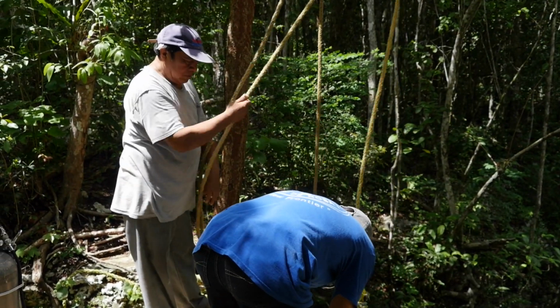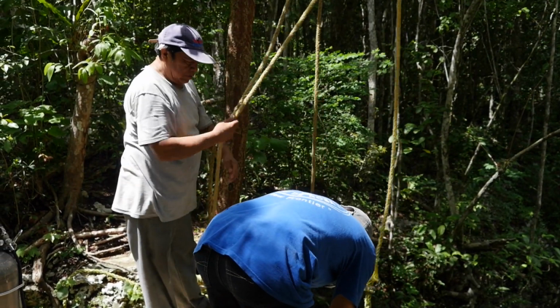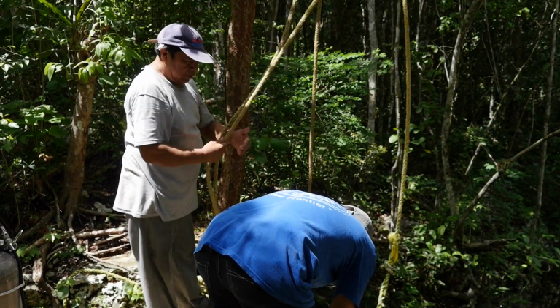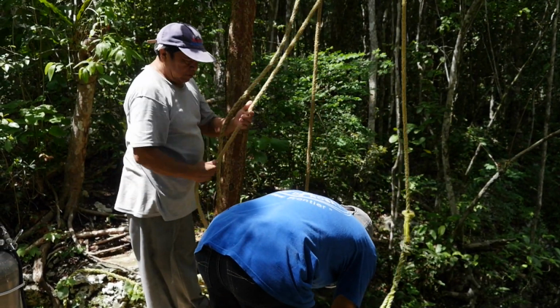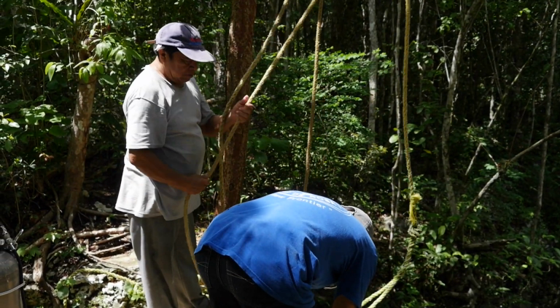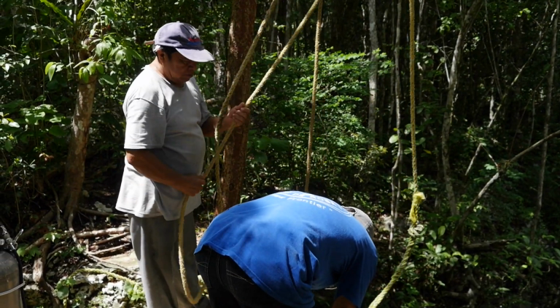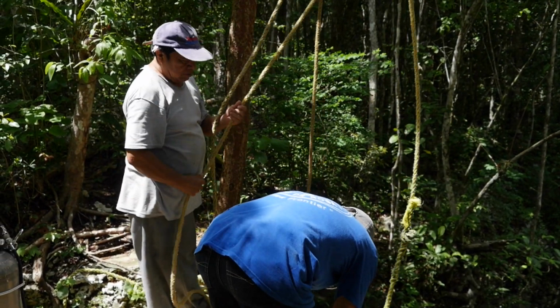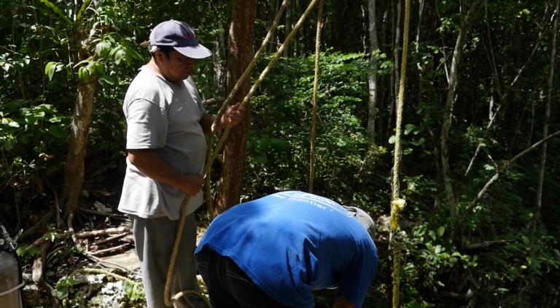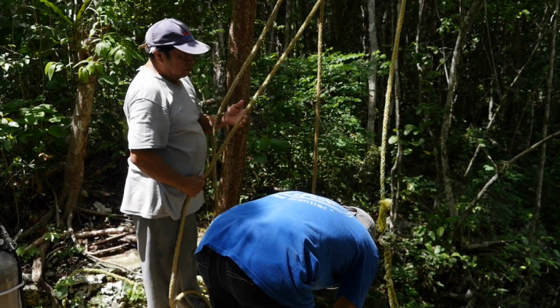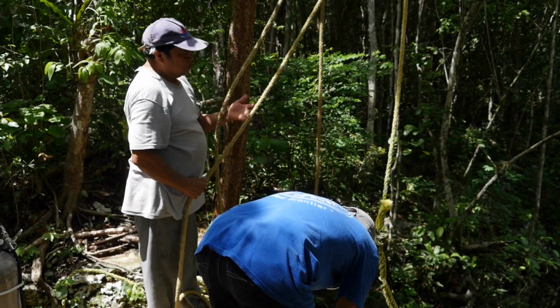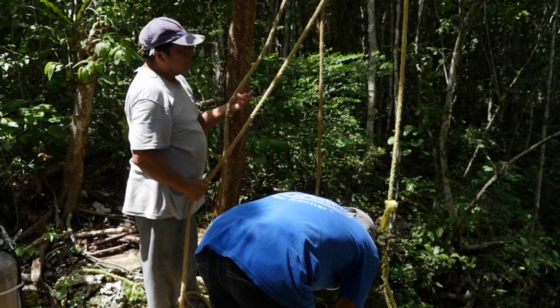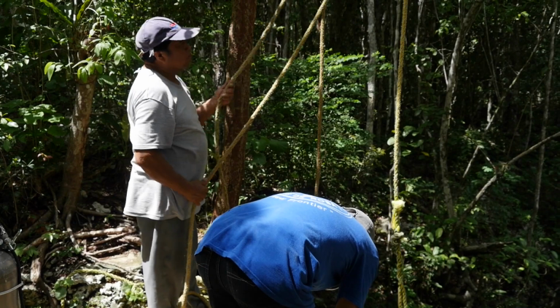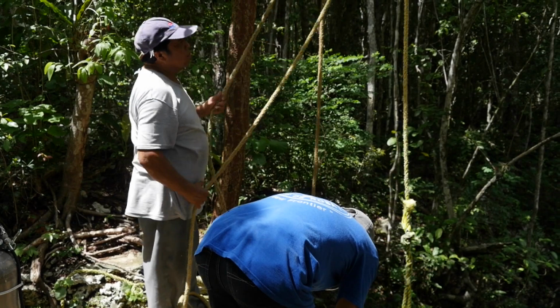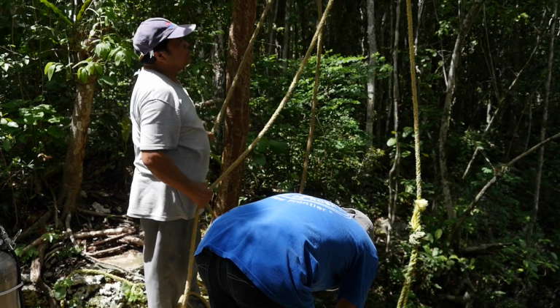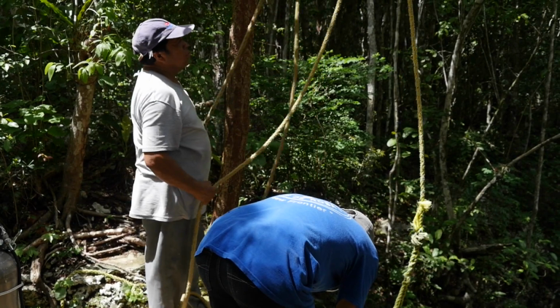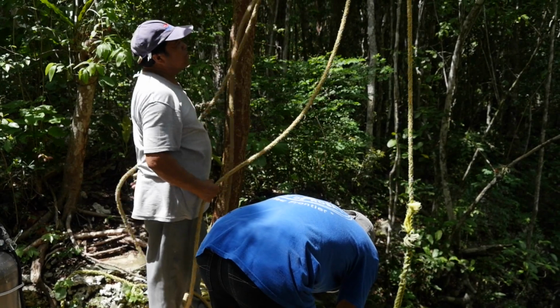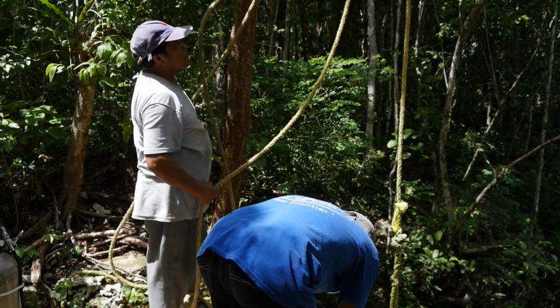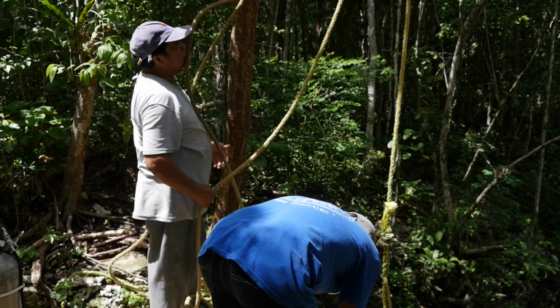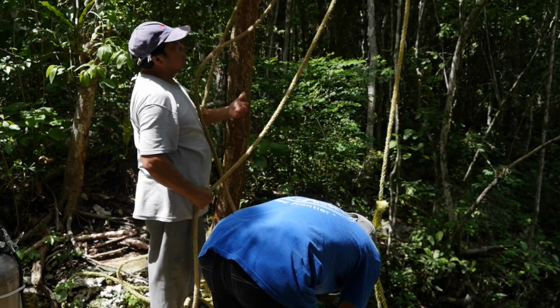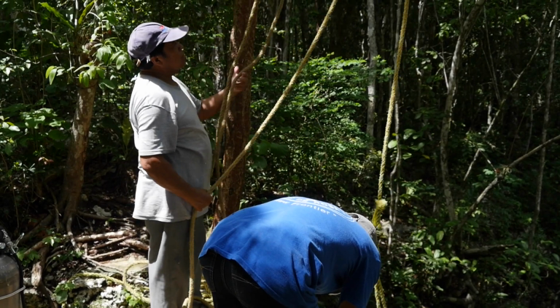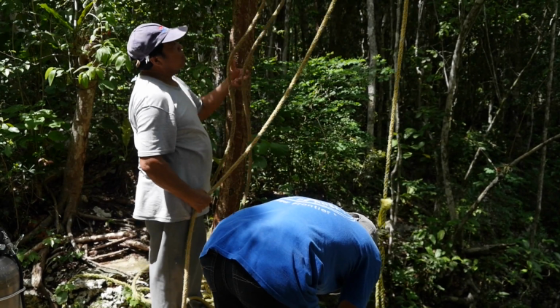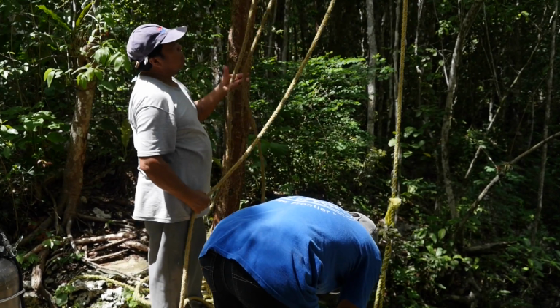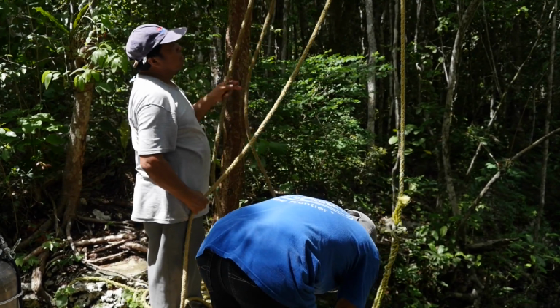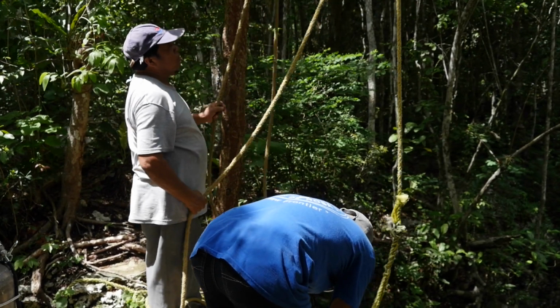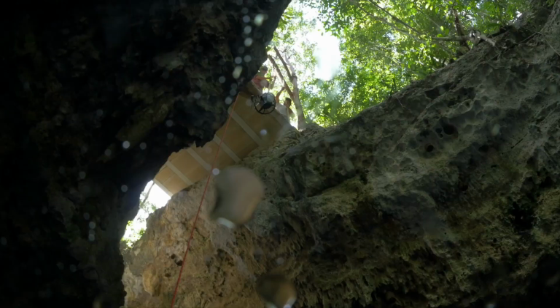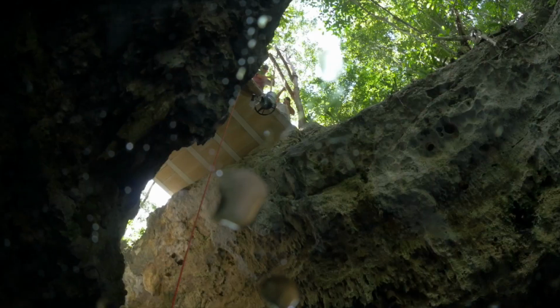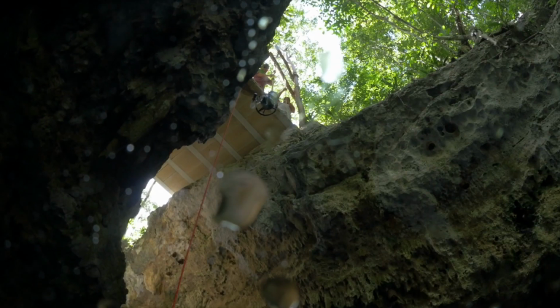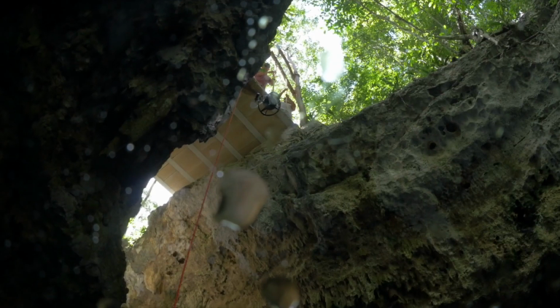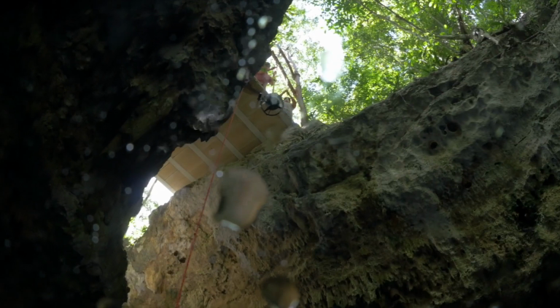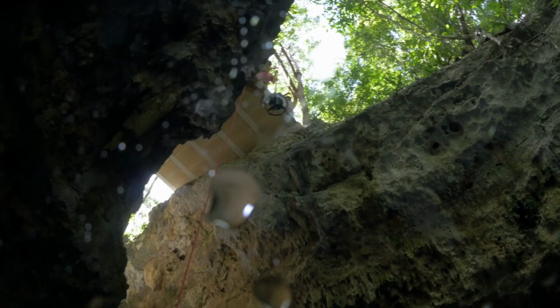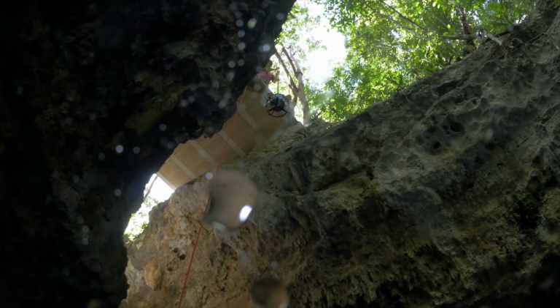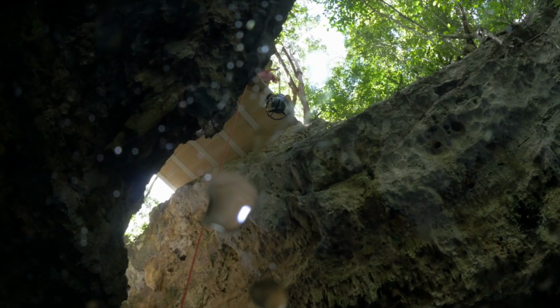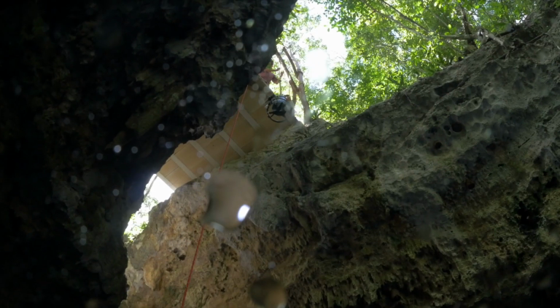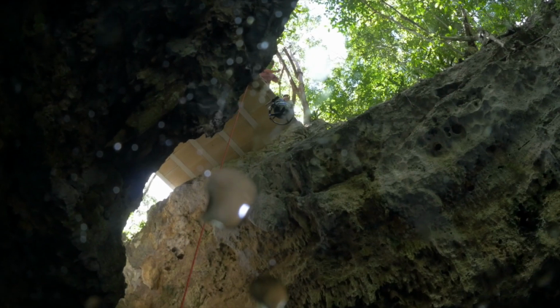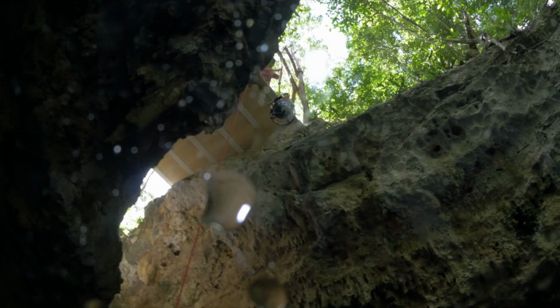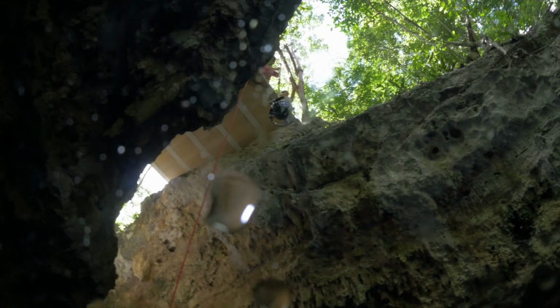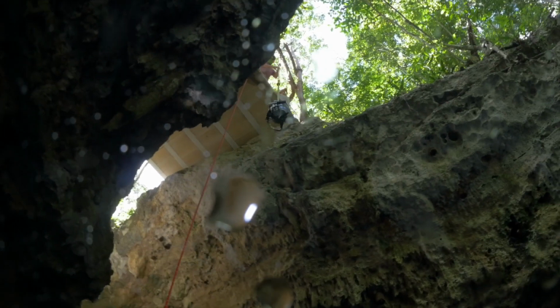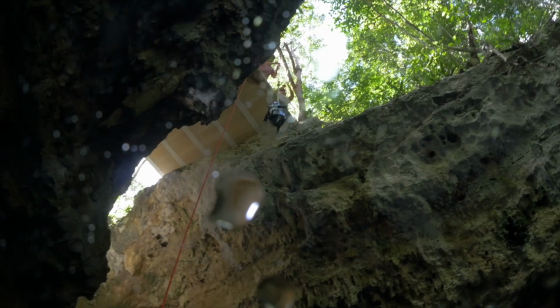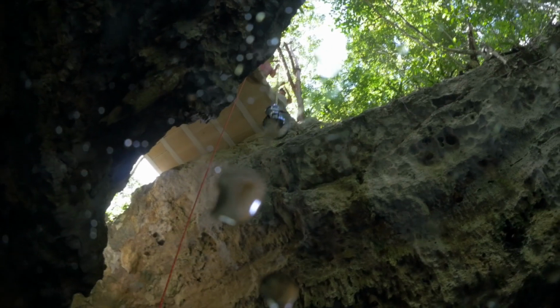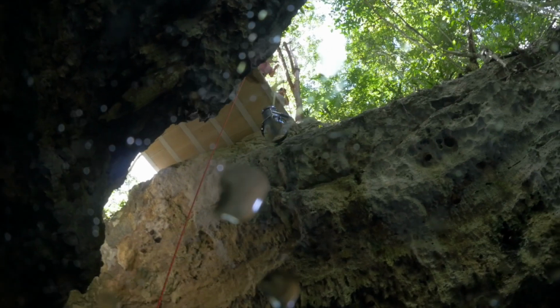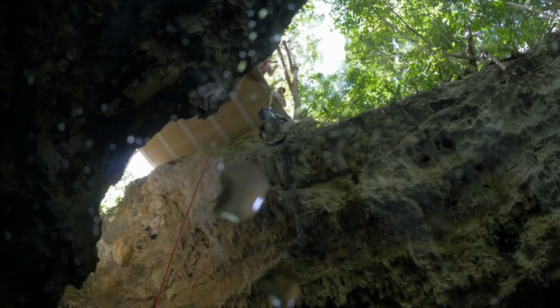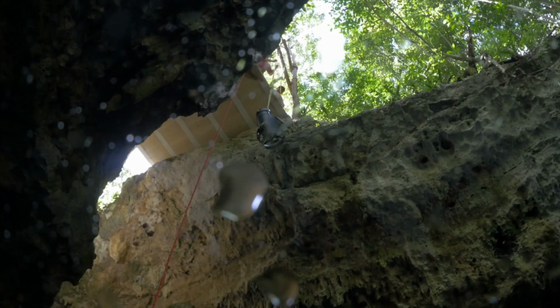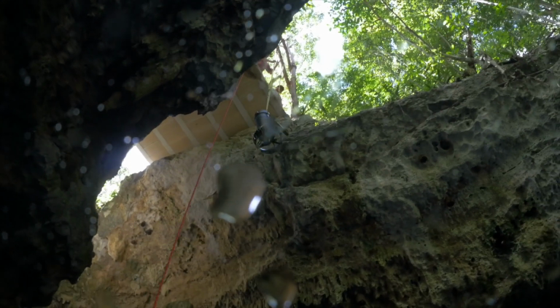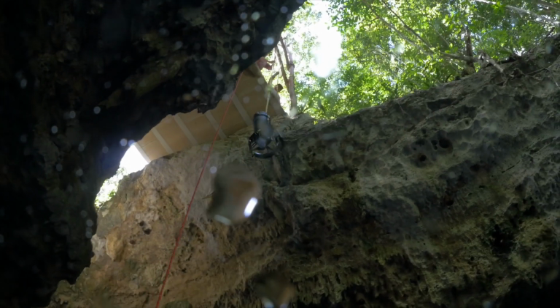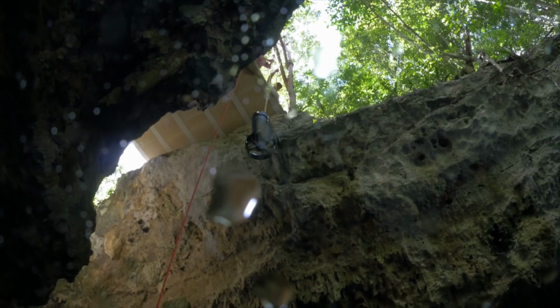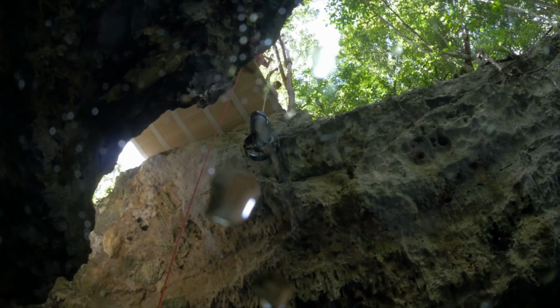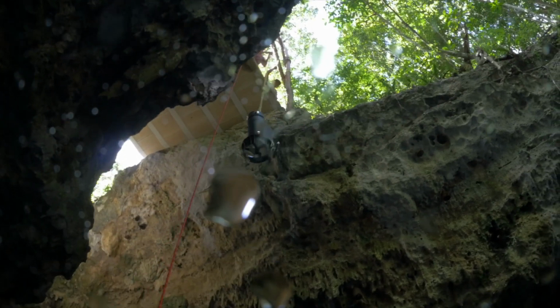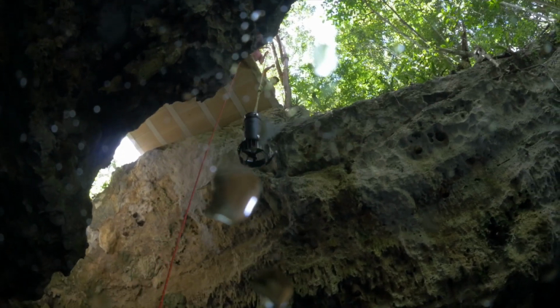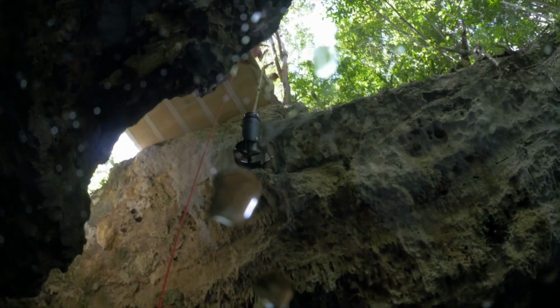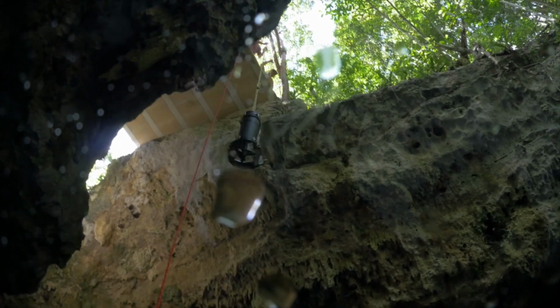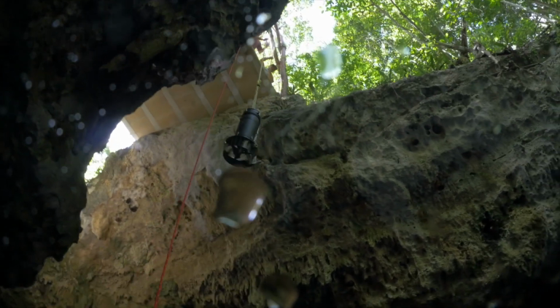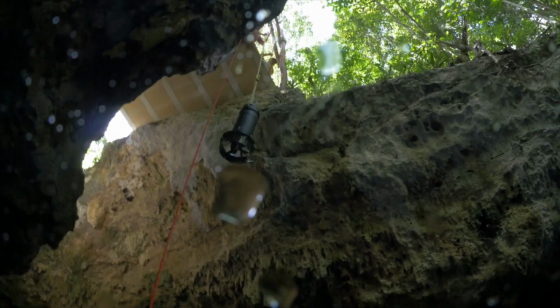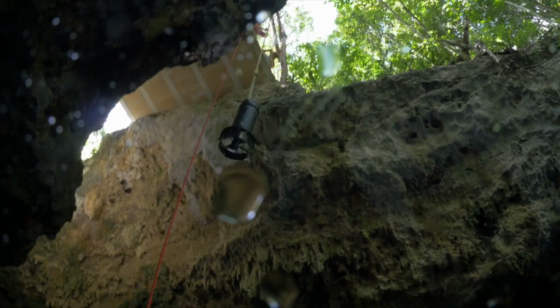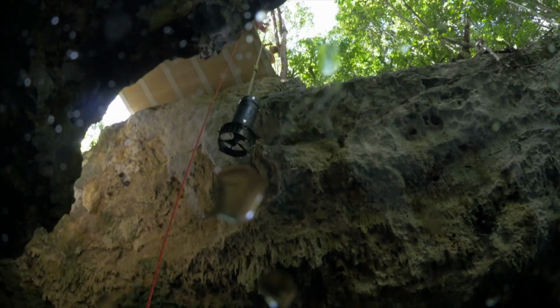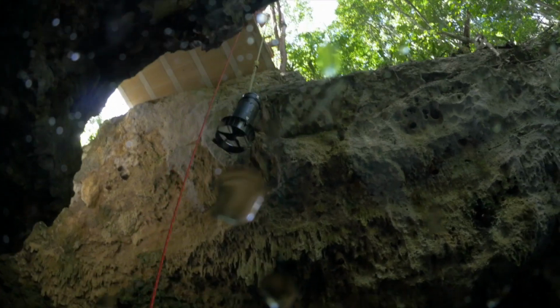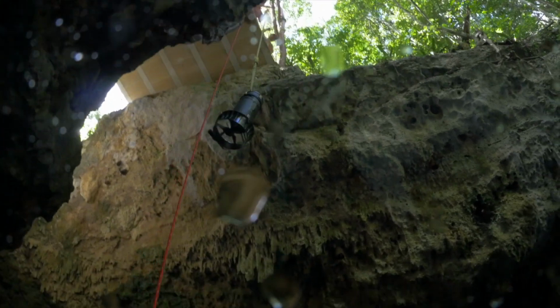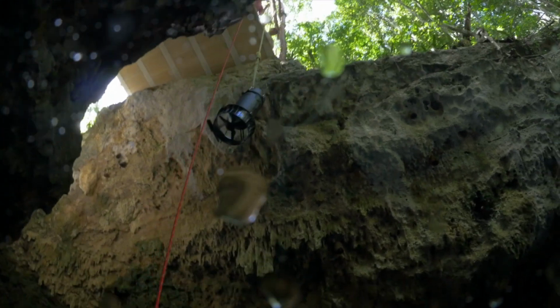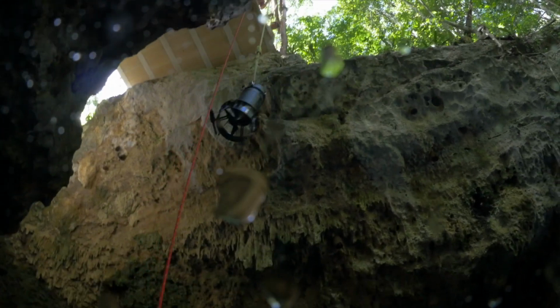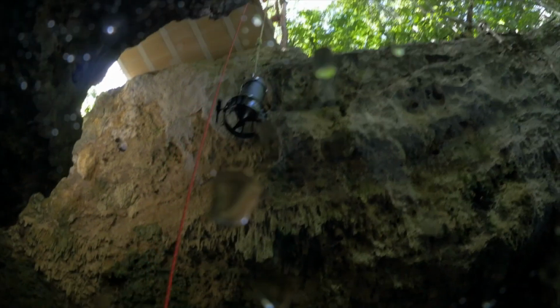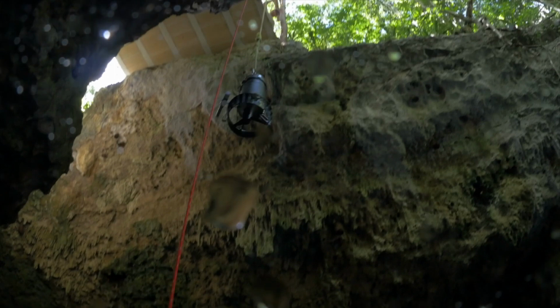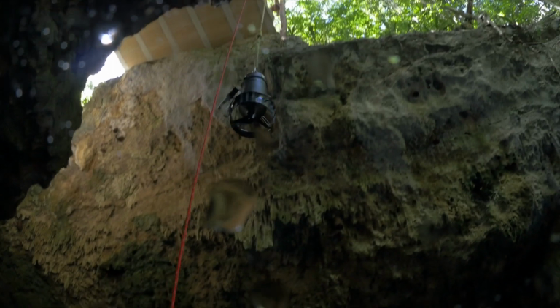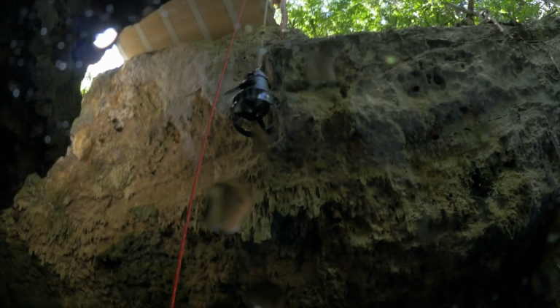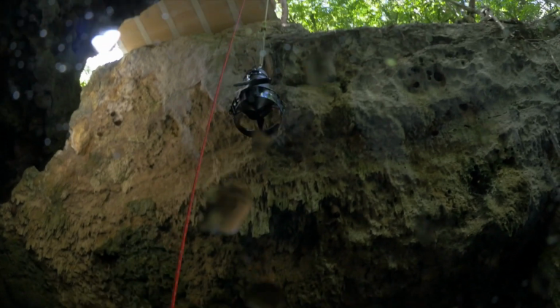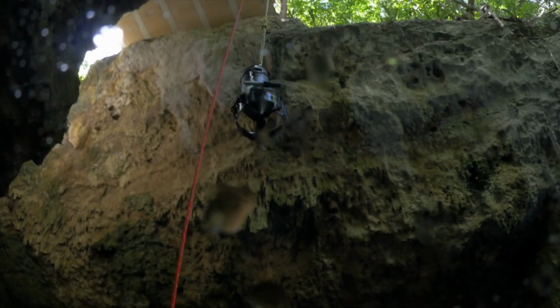Some of the equipment has to be lowered immediately. The stage bottles, scooters, and camera equipment have to go down on a pulley system.